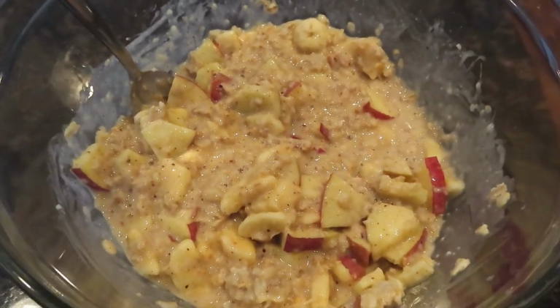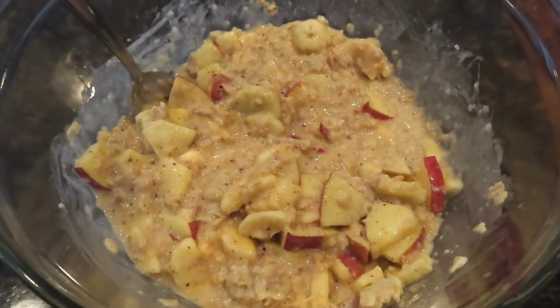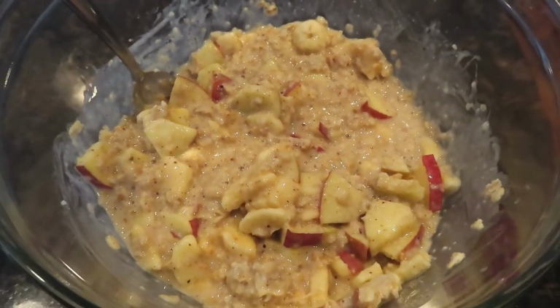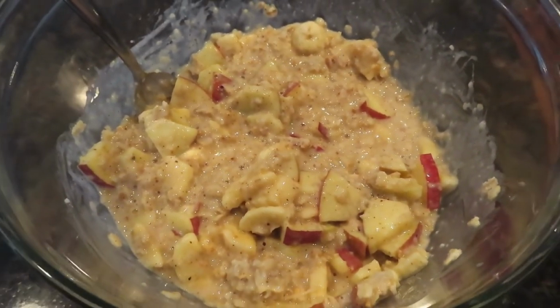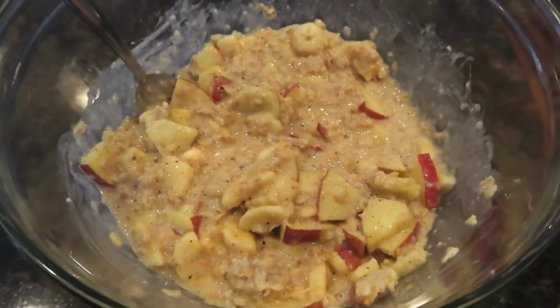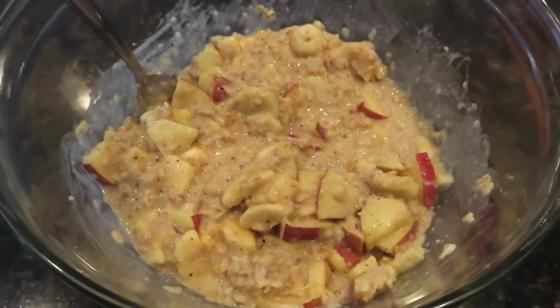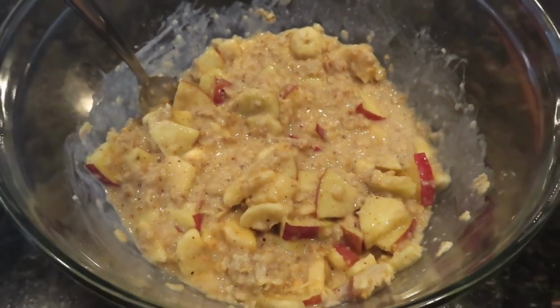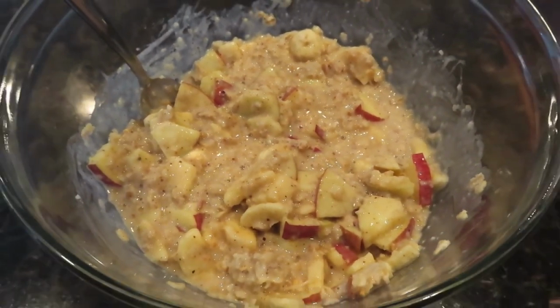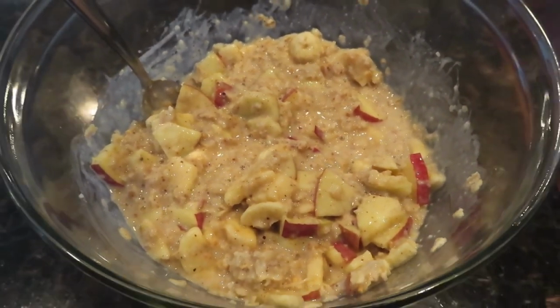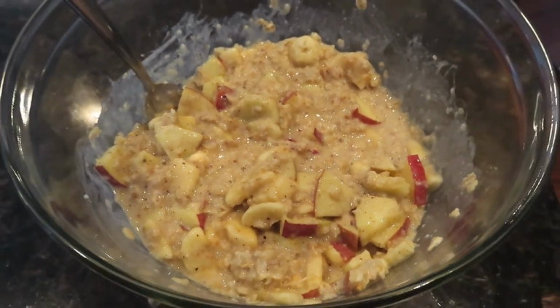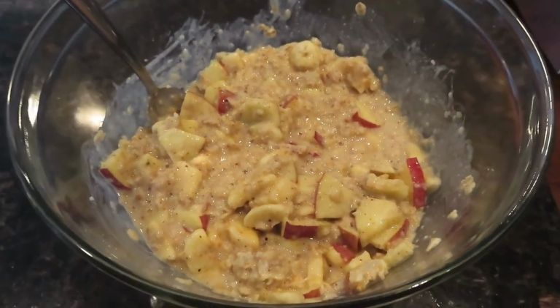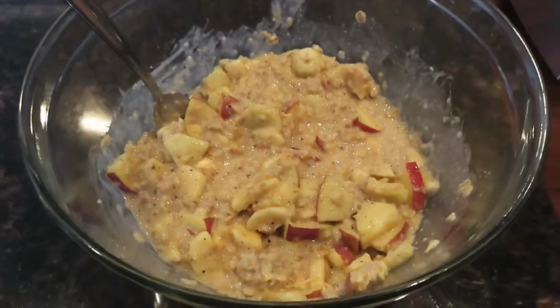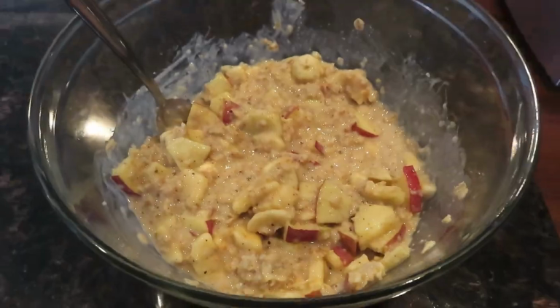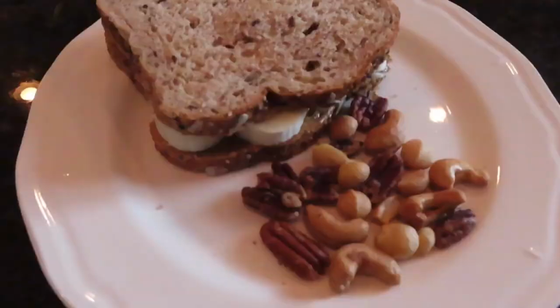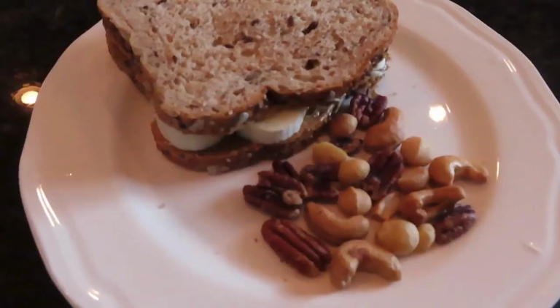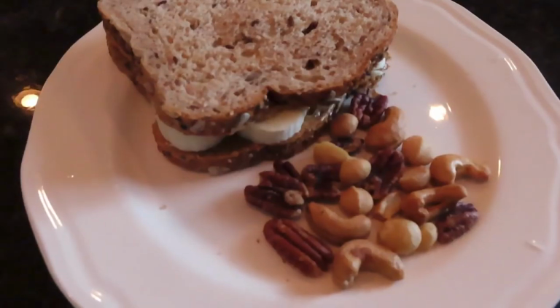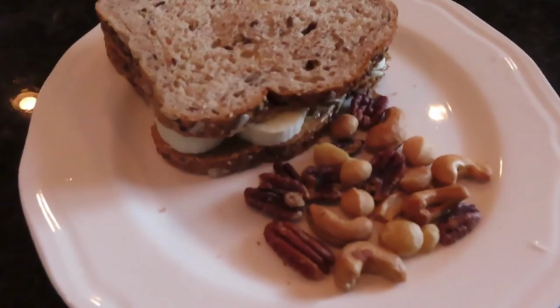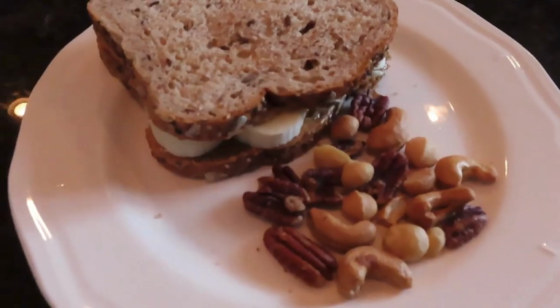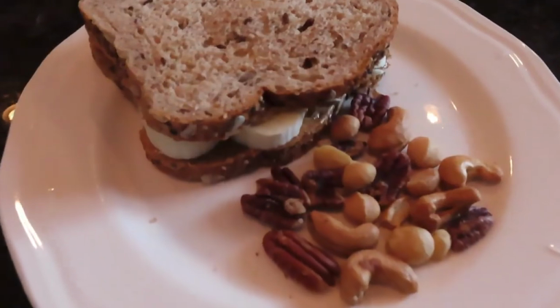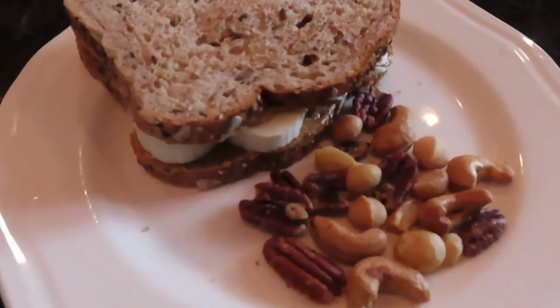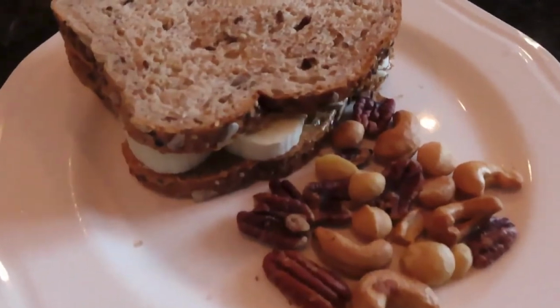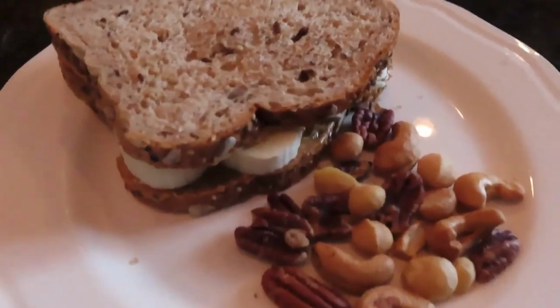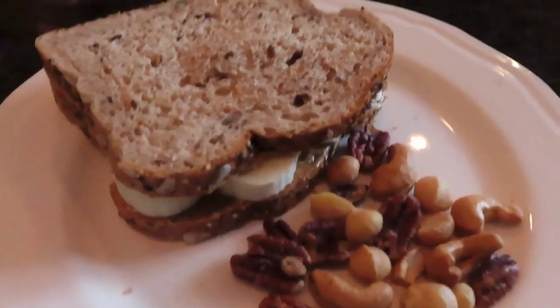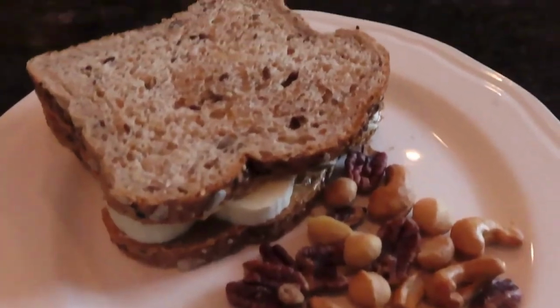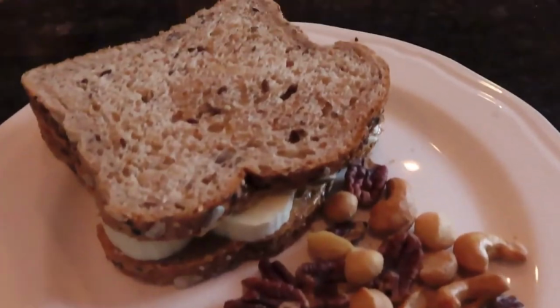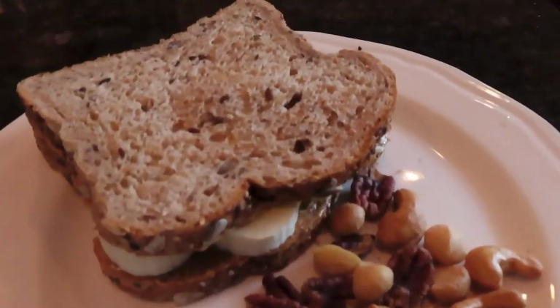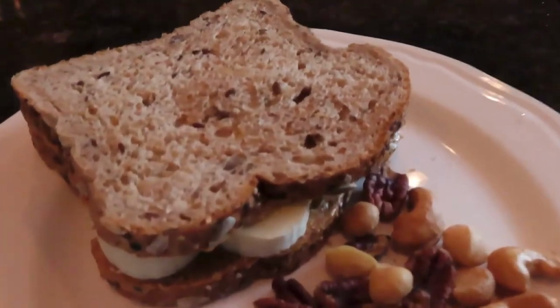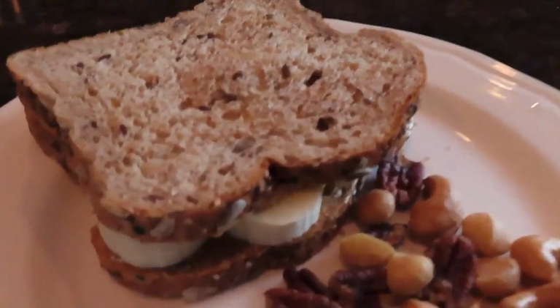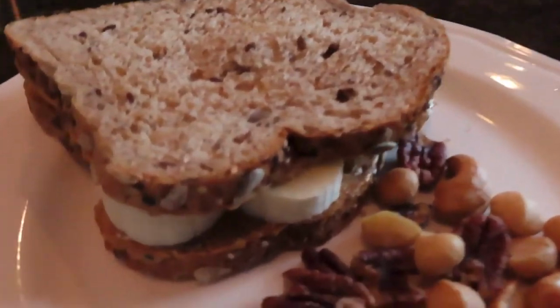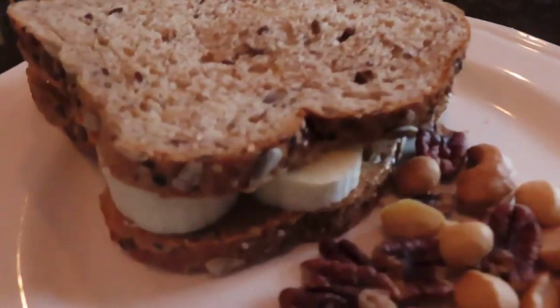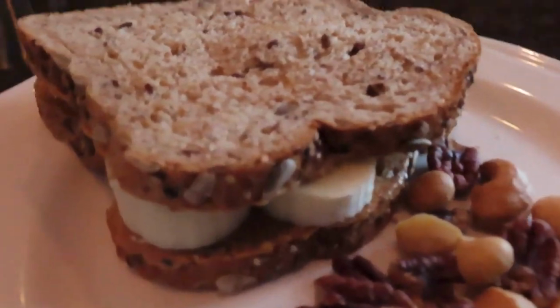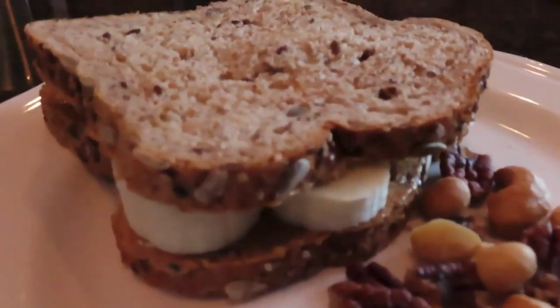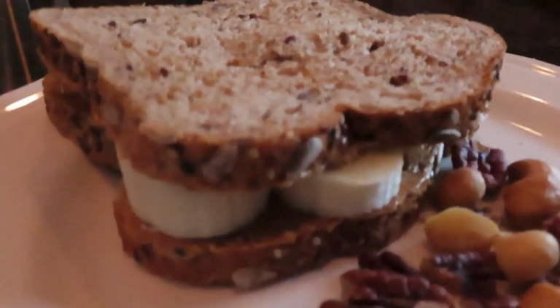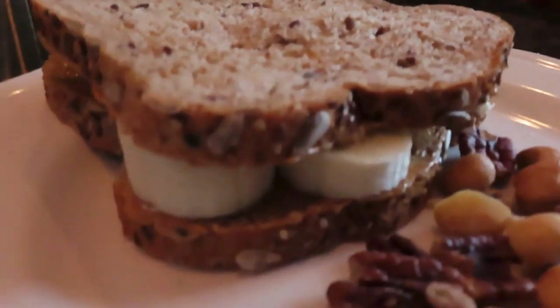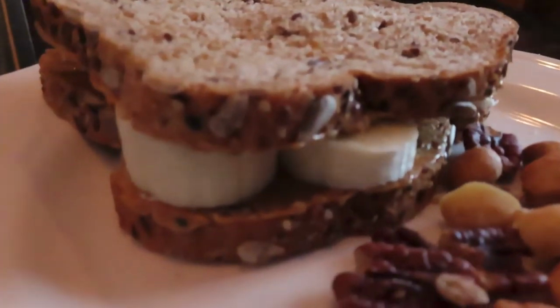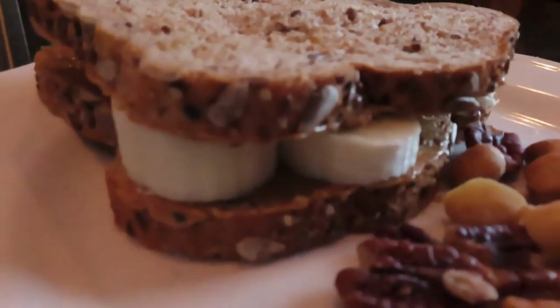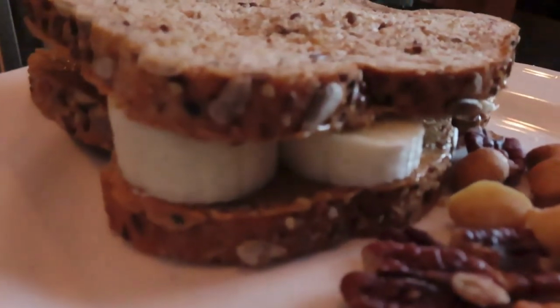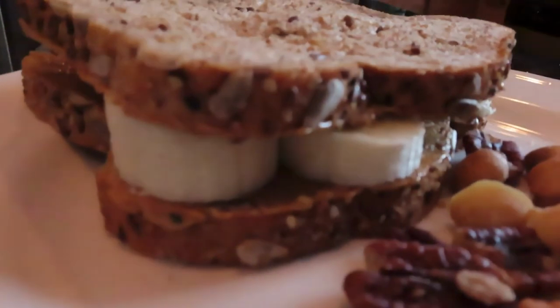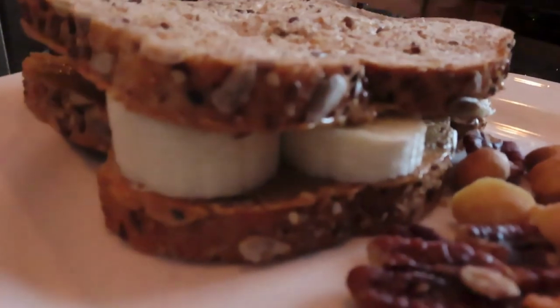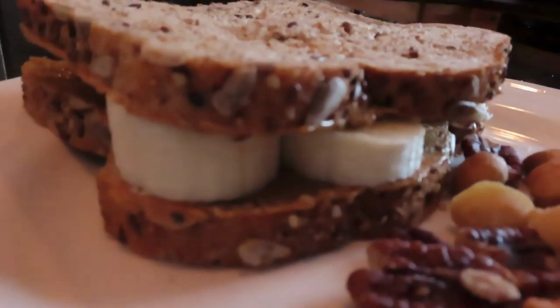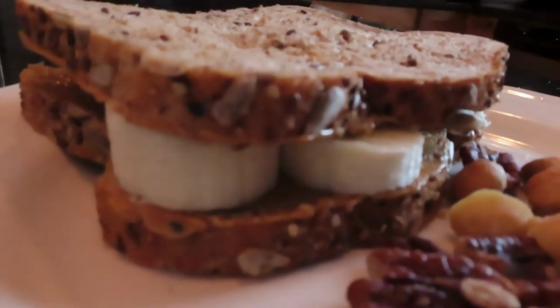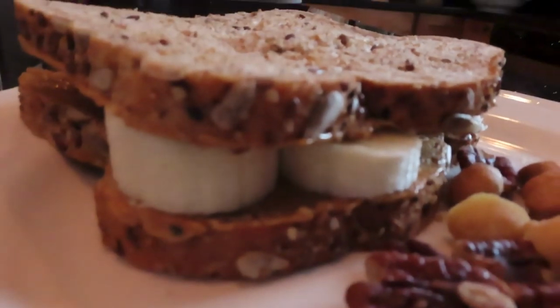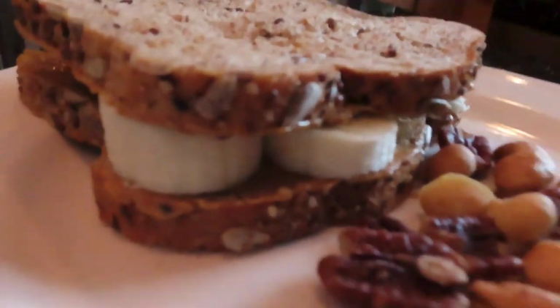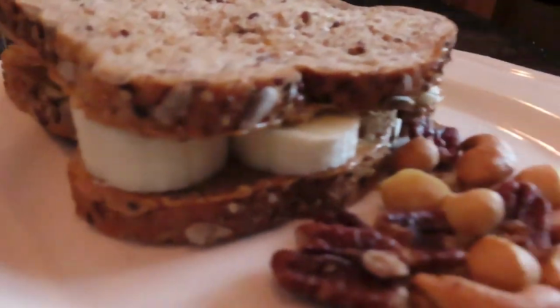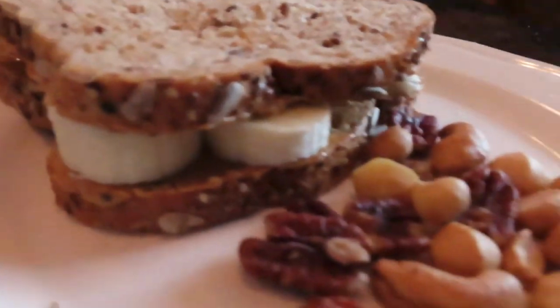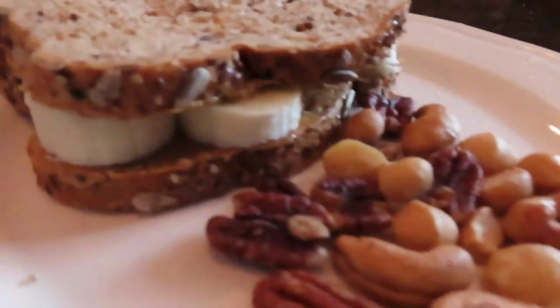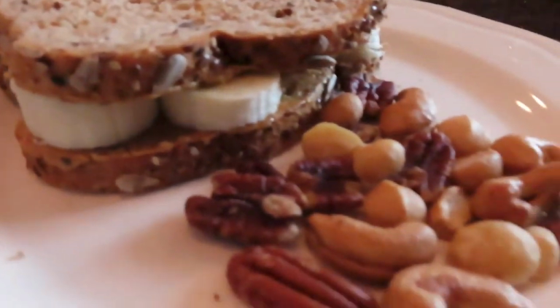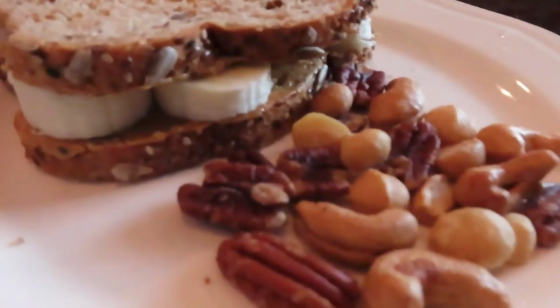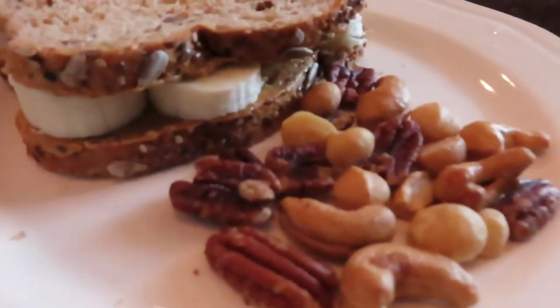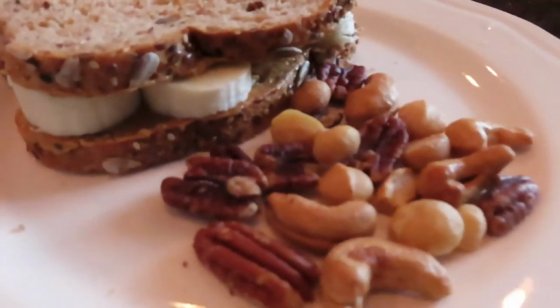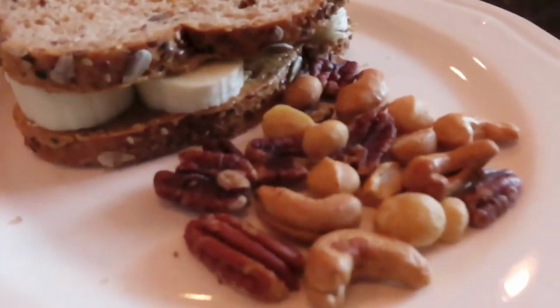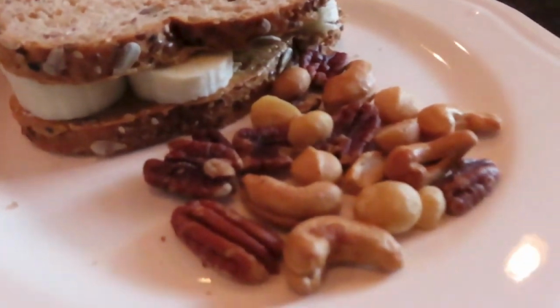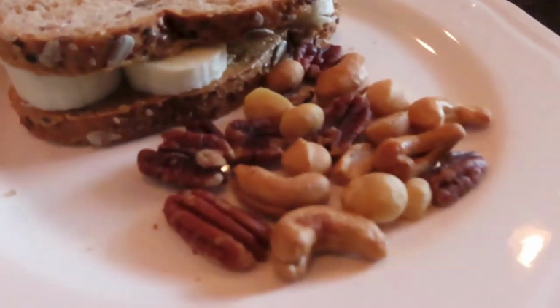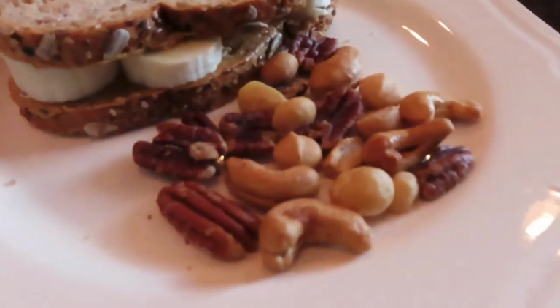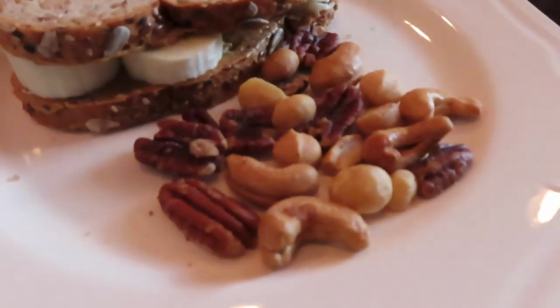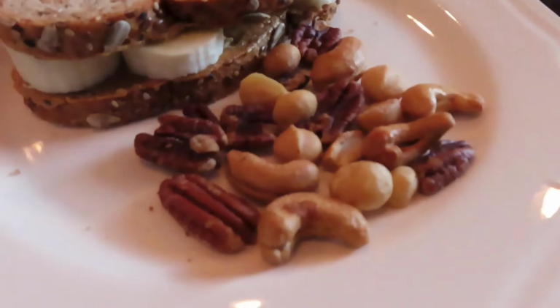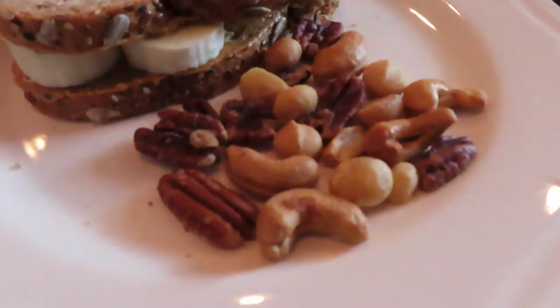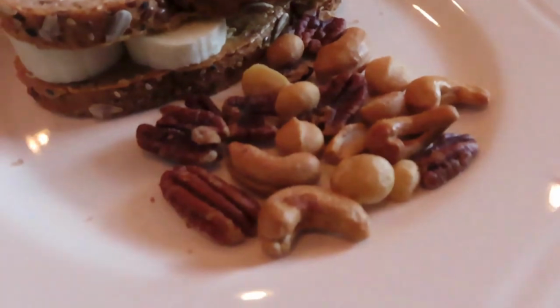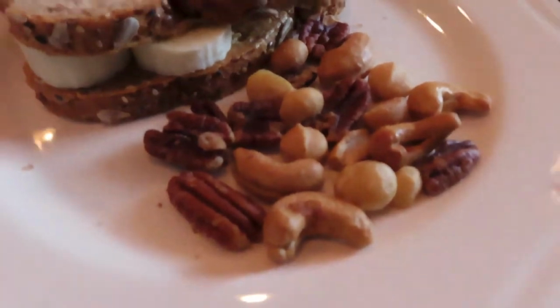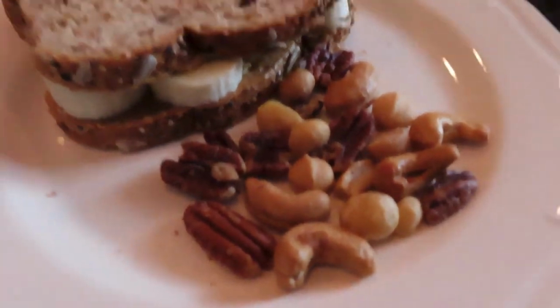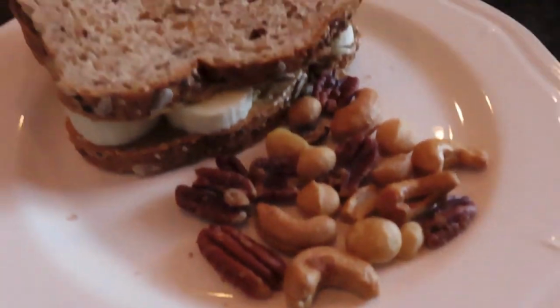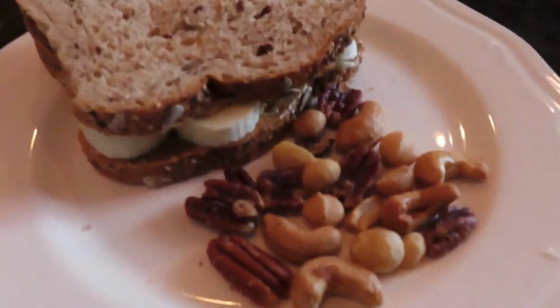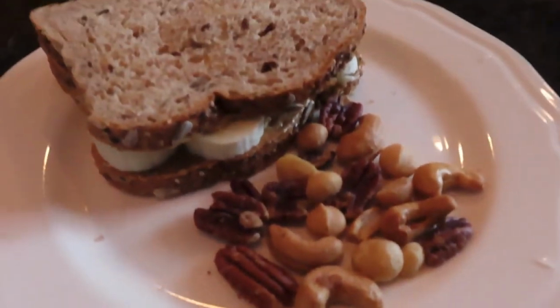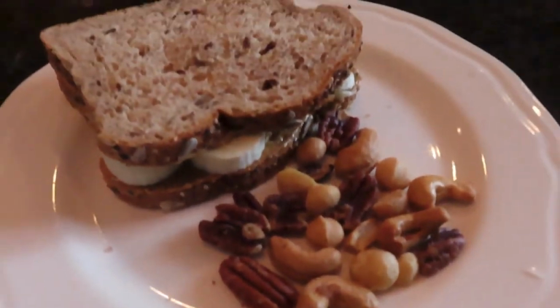At 2:30, I had a peanut butter and banana sandwich on Dave's bread, and a handful of mixed nuts.